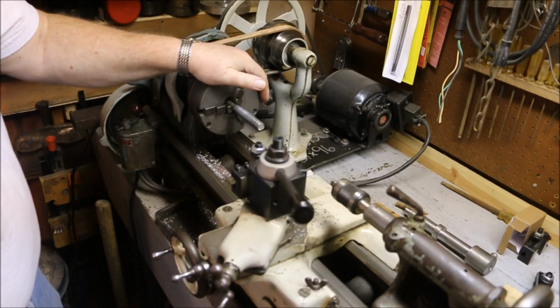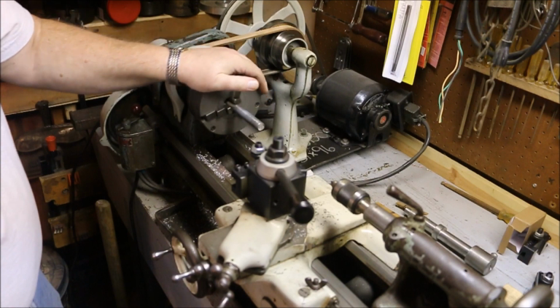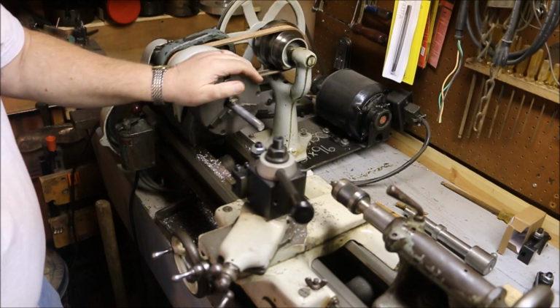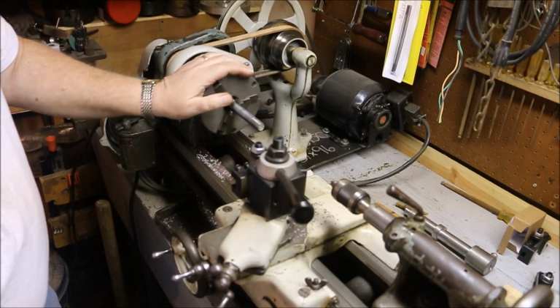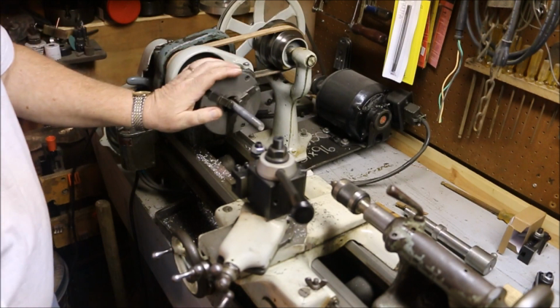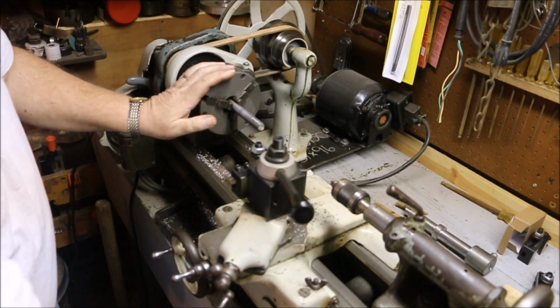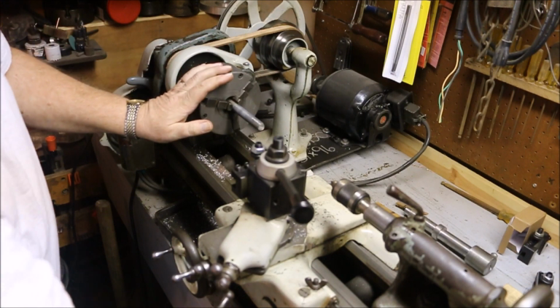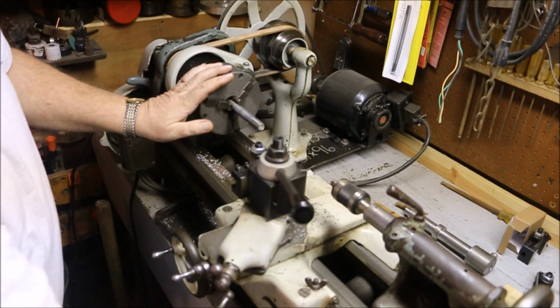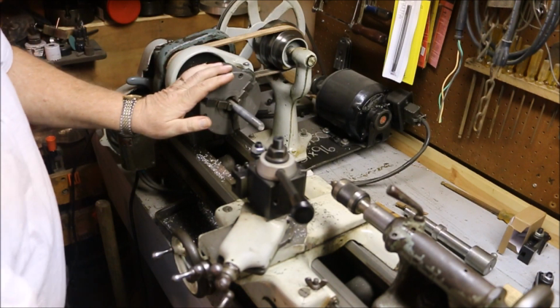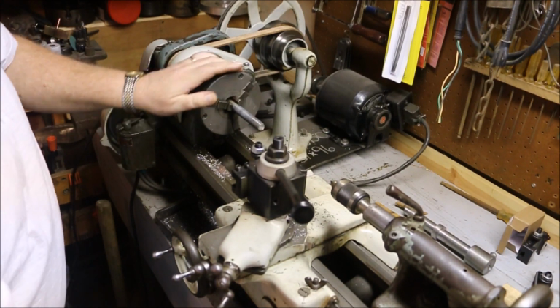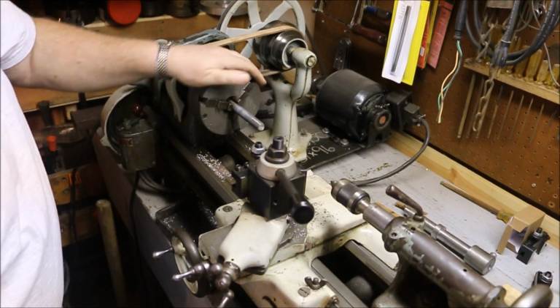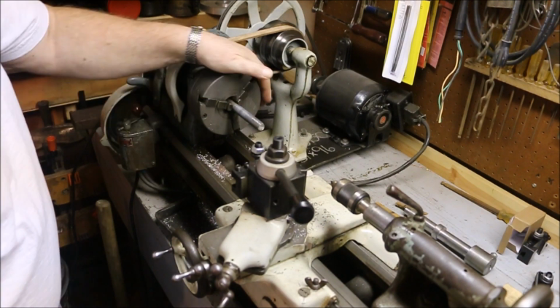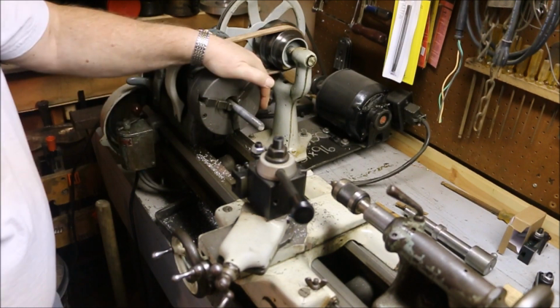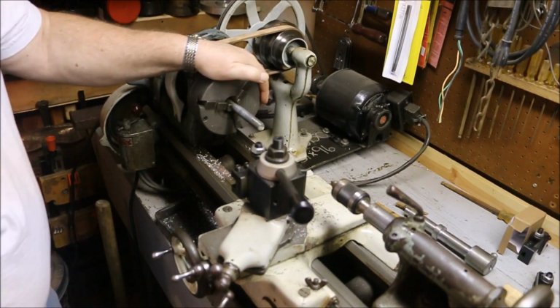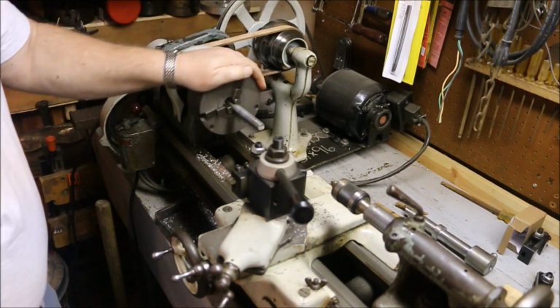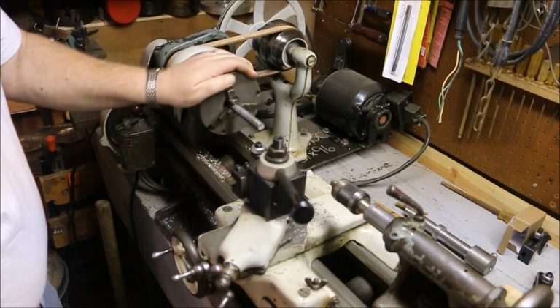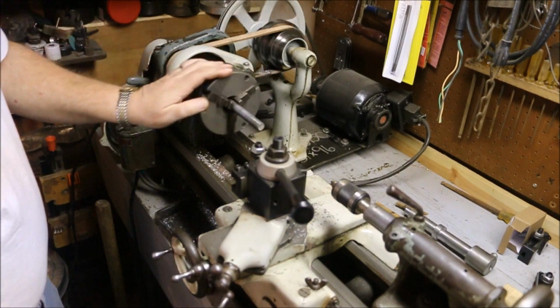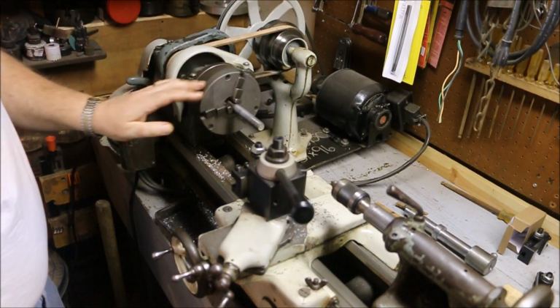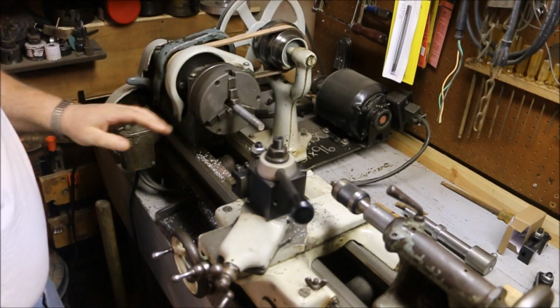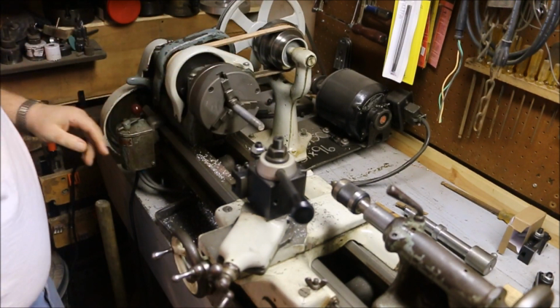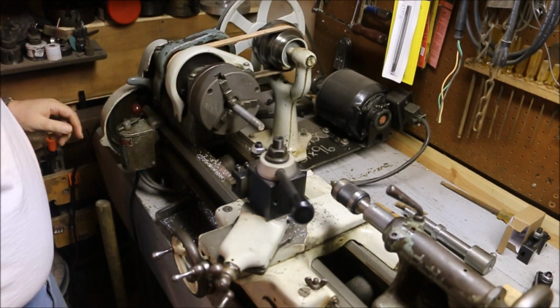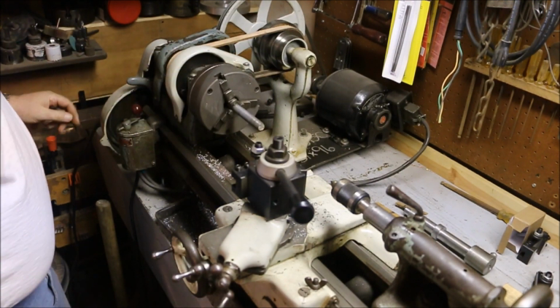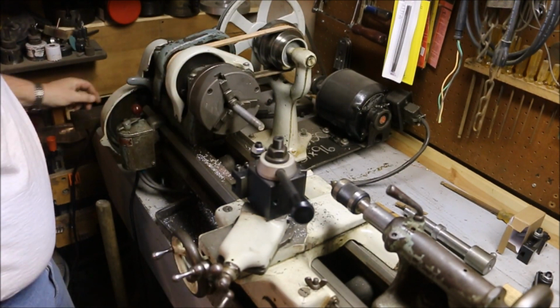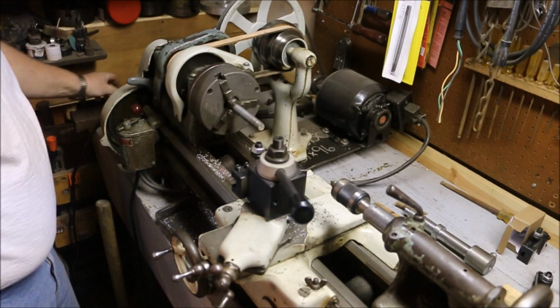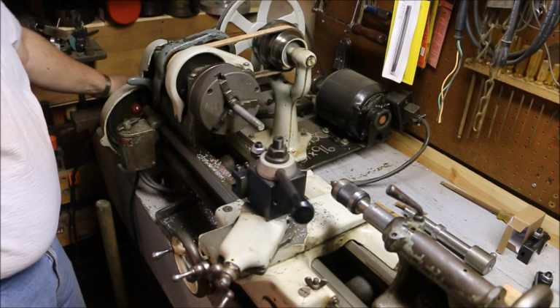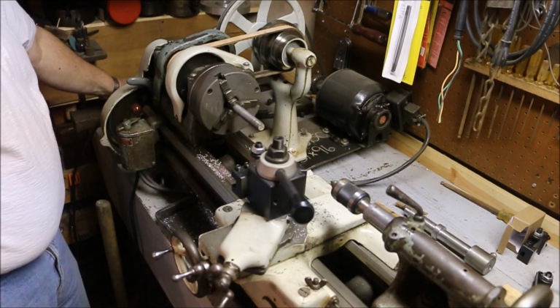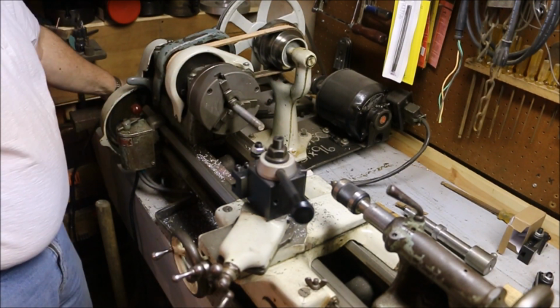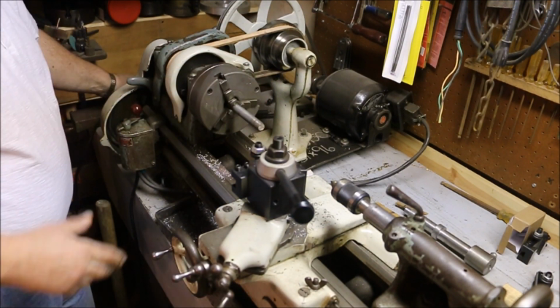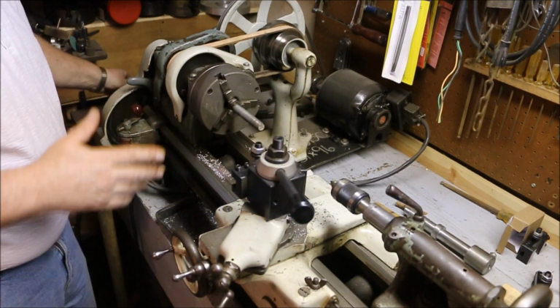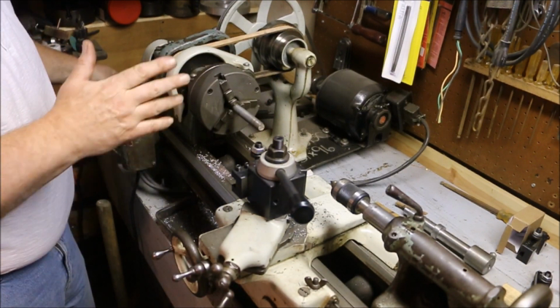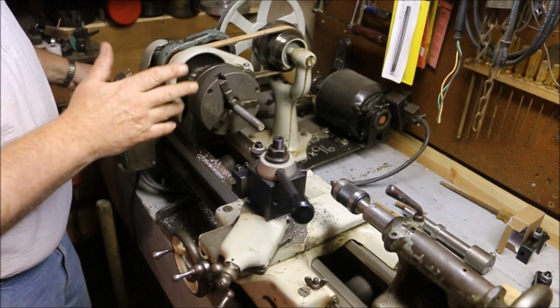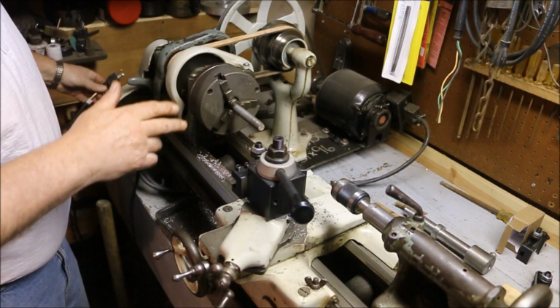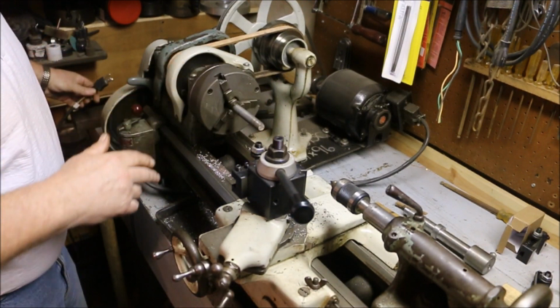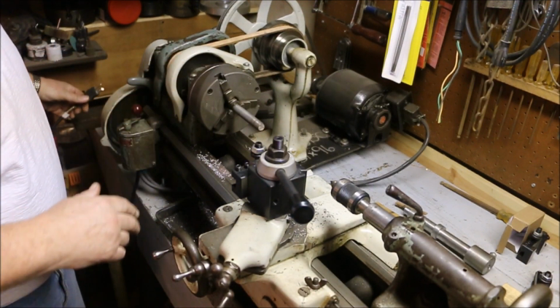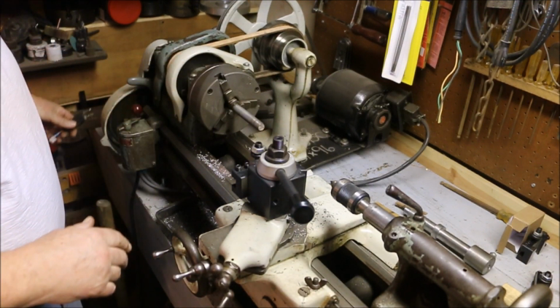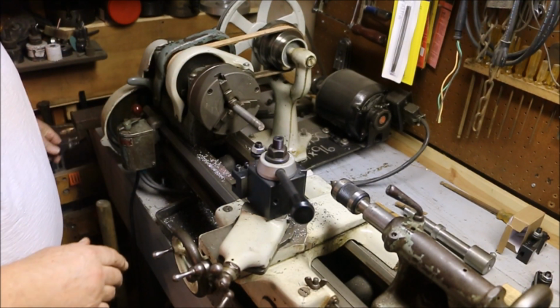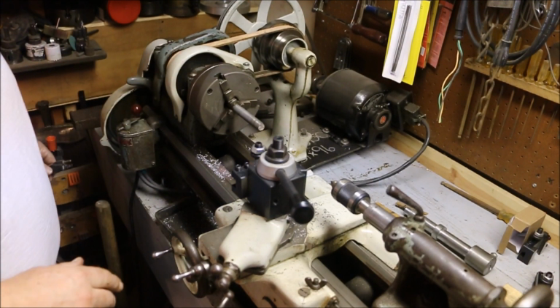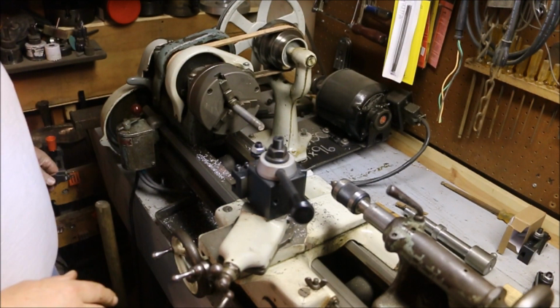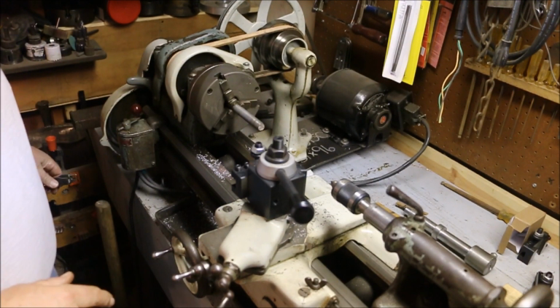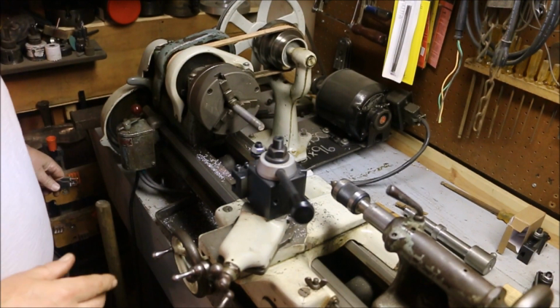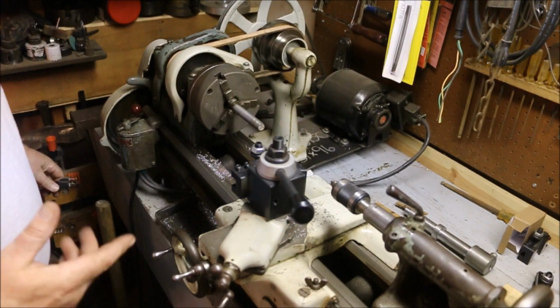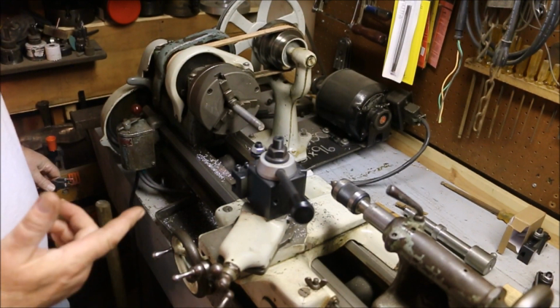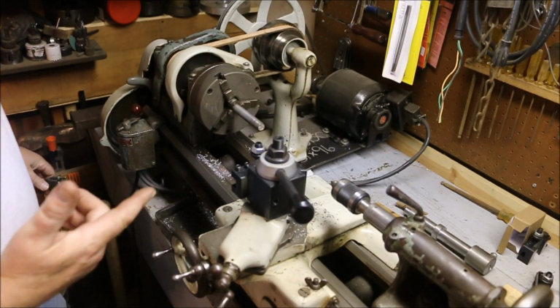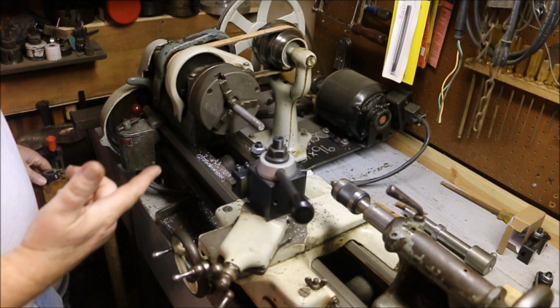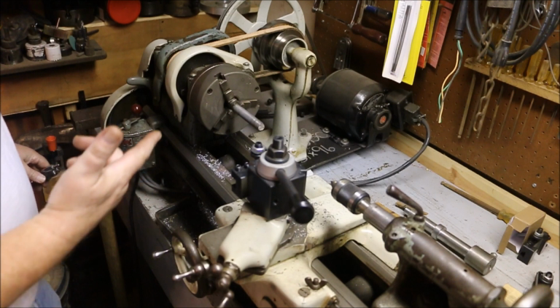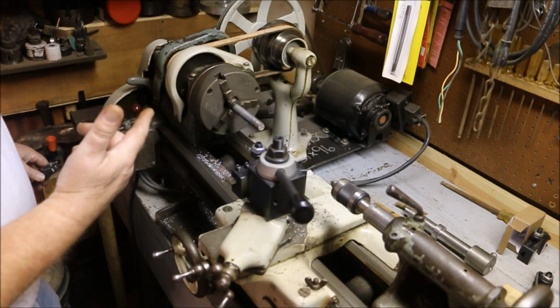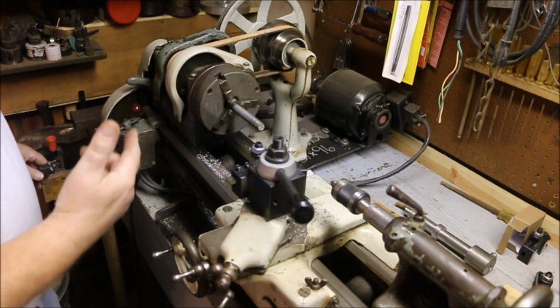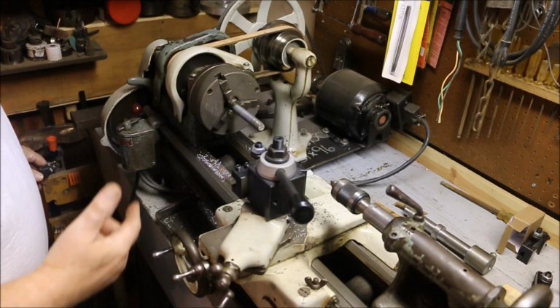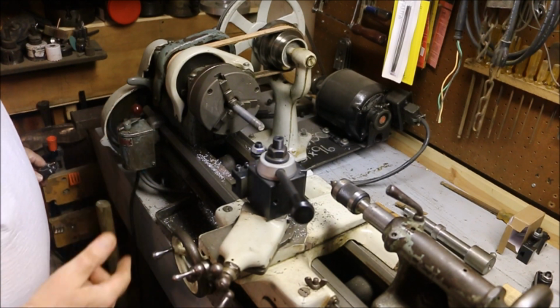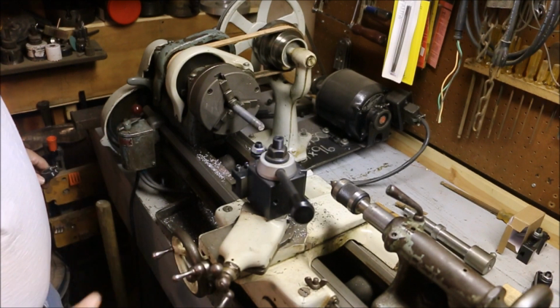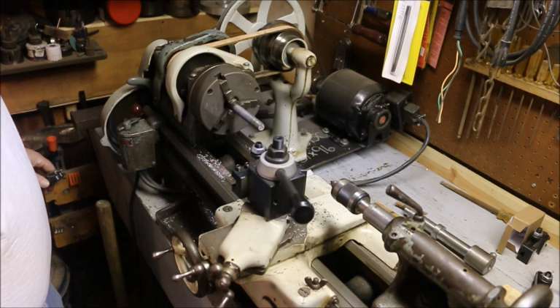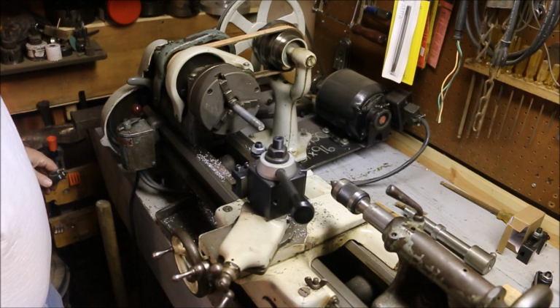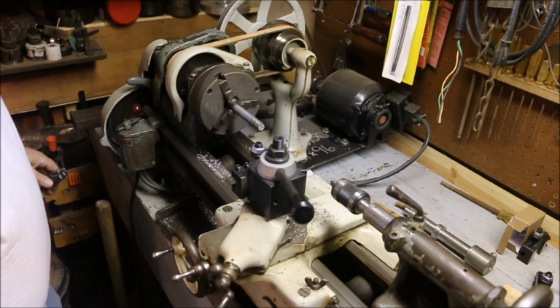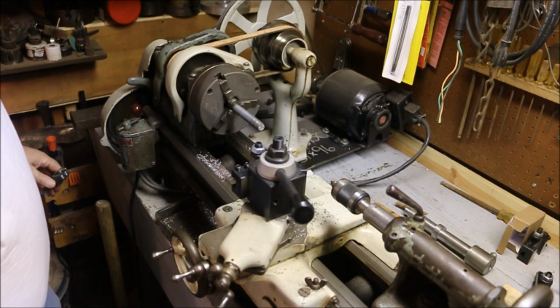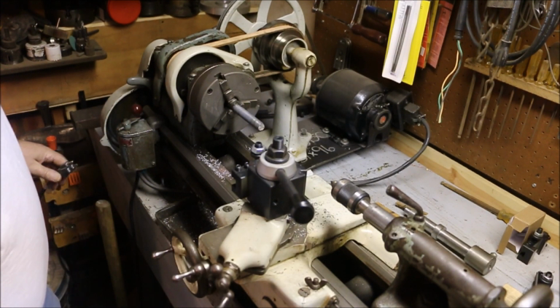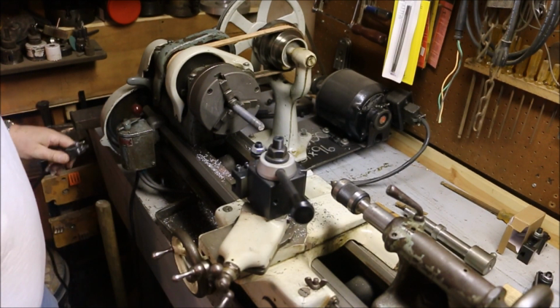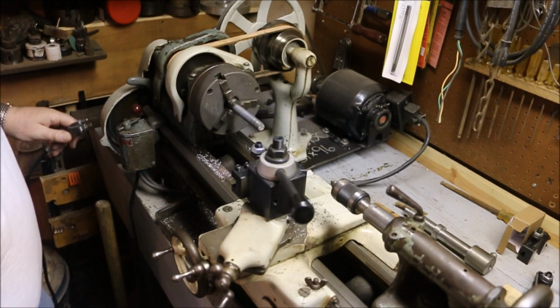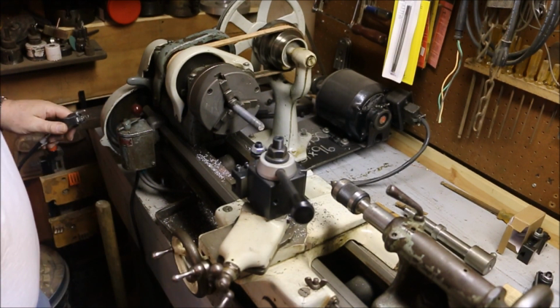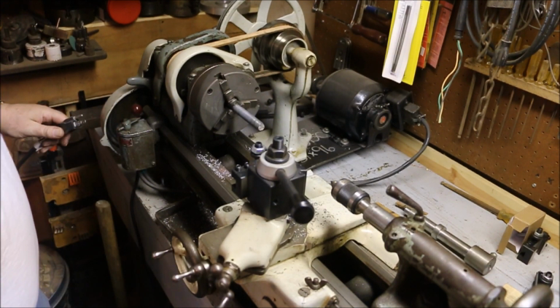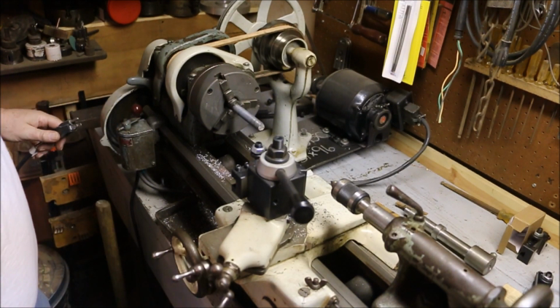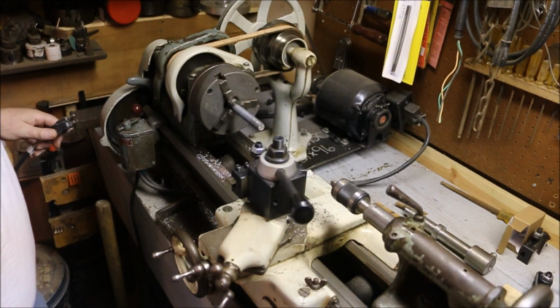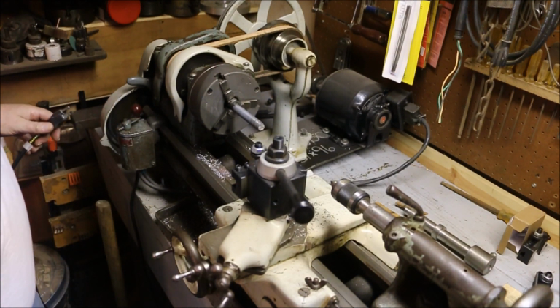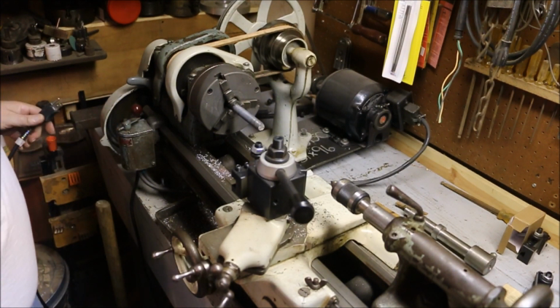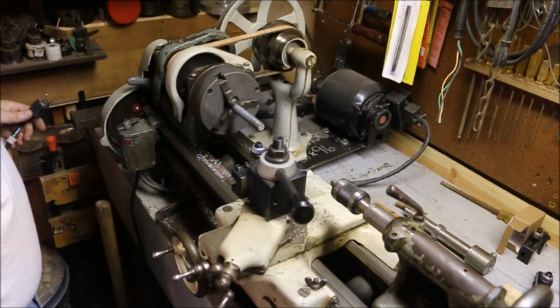It looks like it's actually going to run semi-centered, which is pretty darn good for a bolt that came out of a telephone pole.